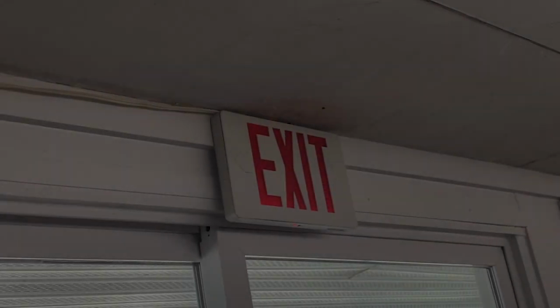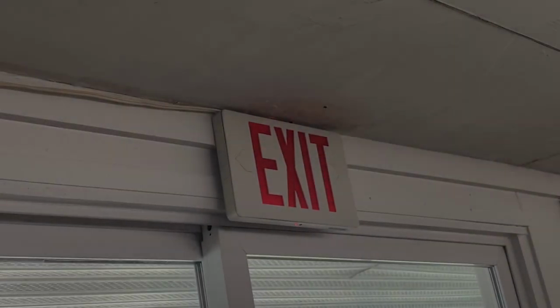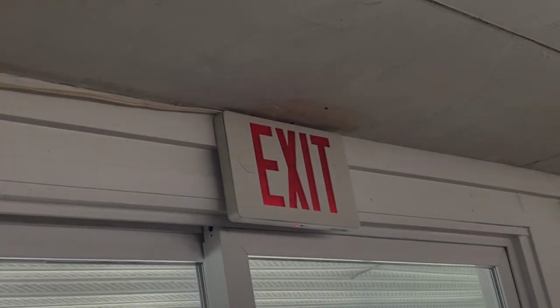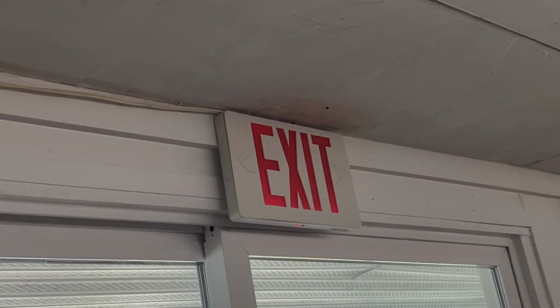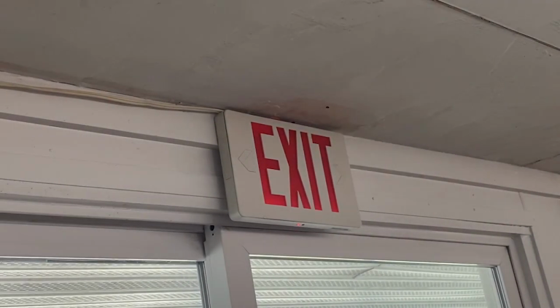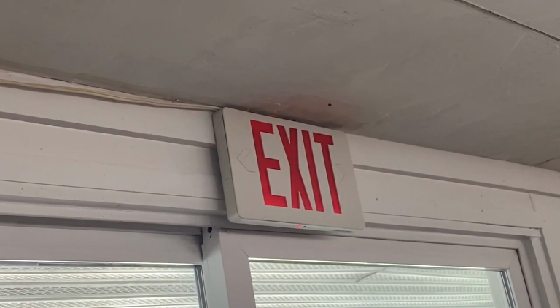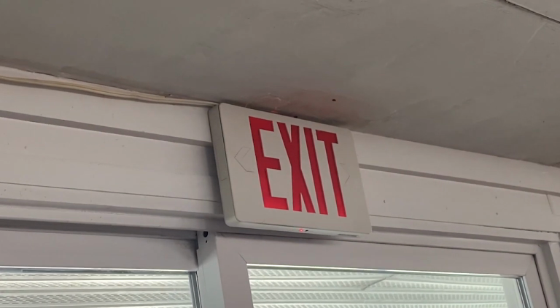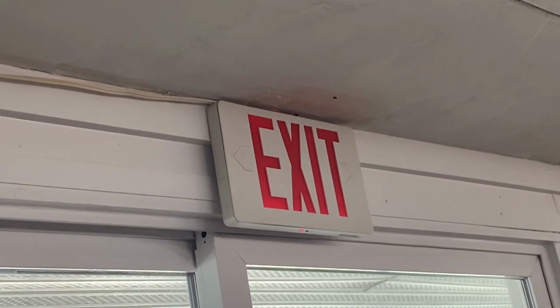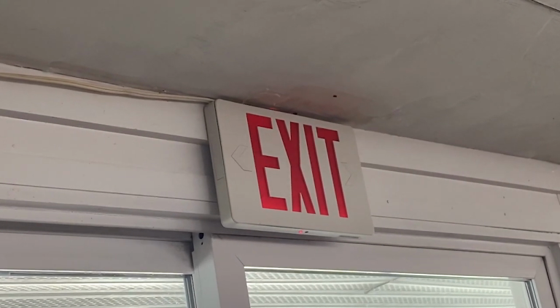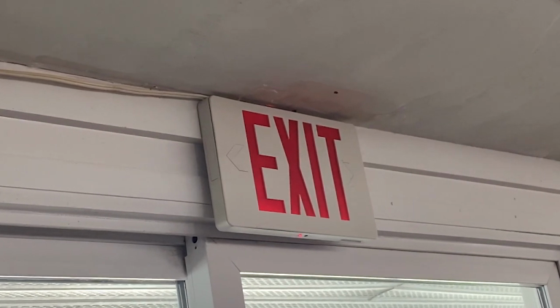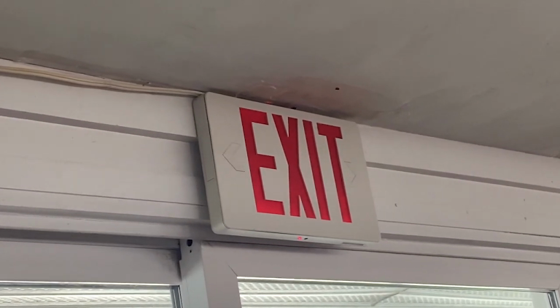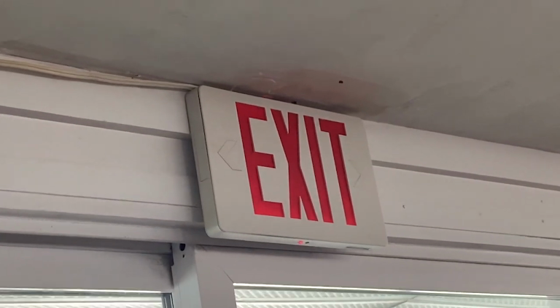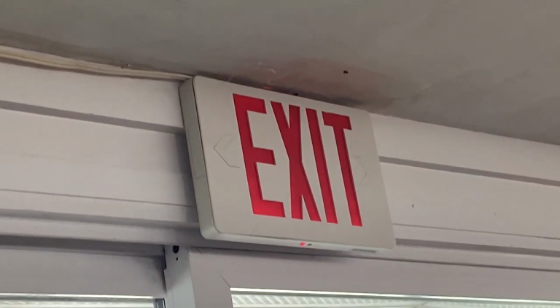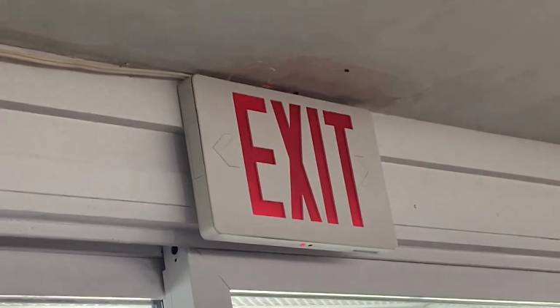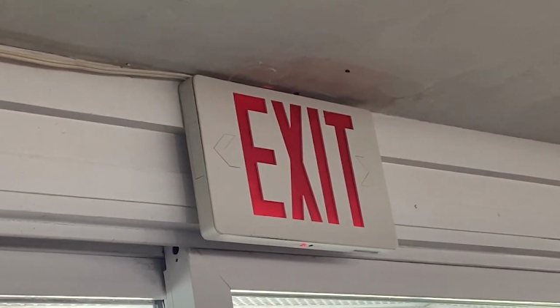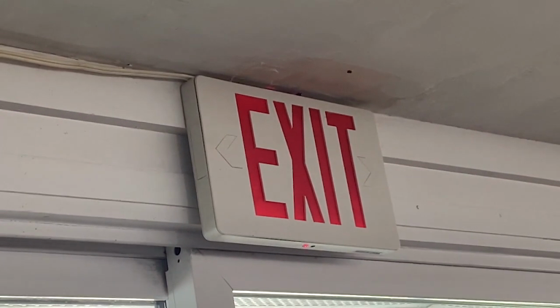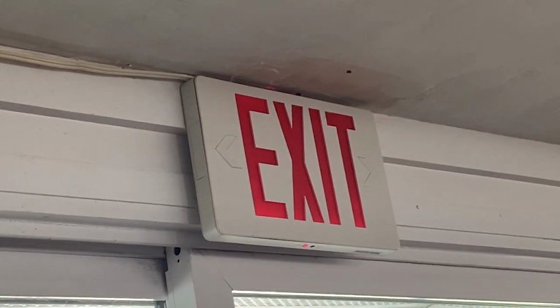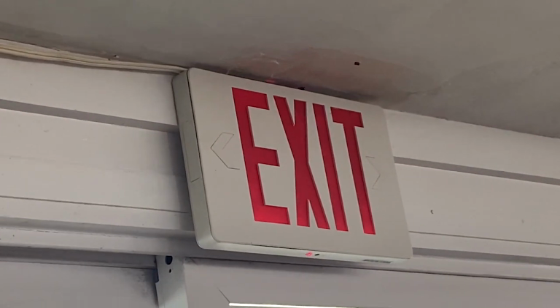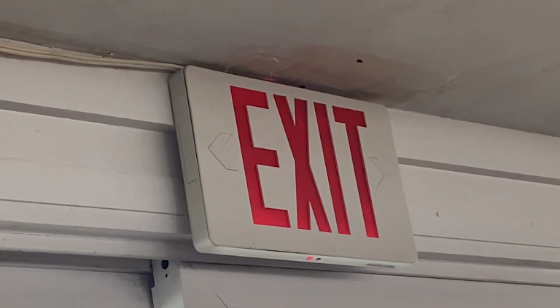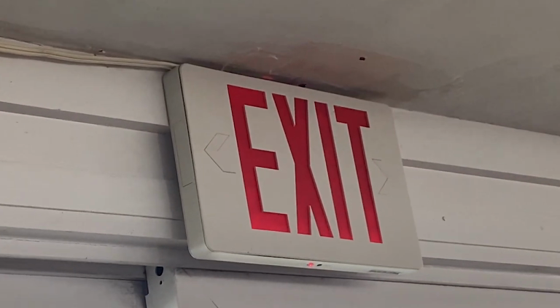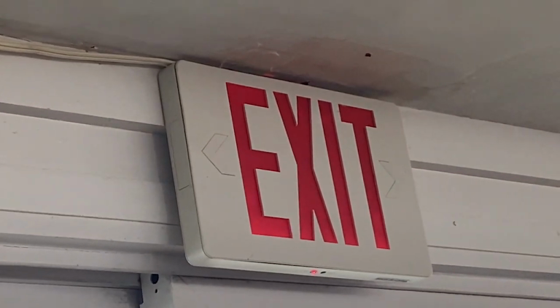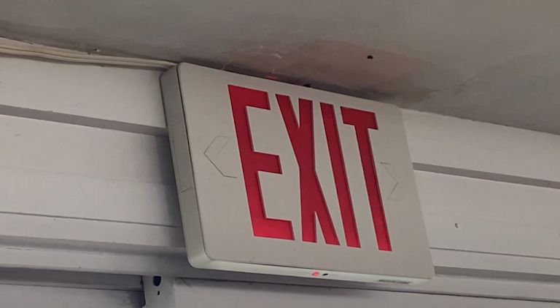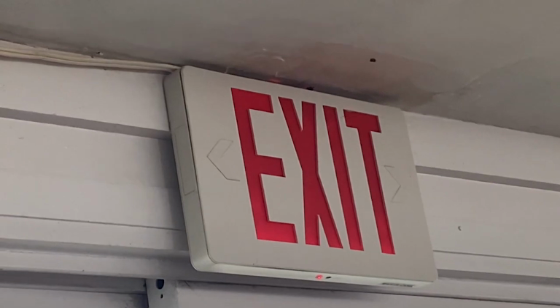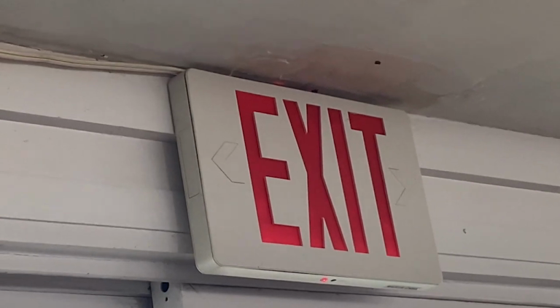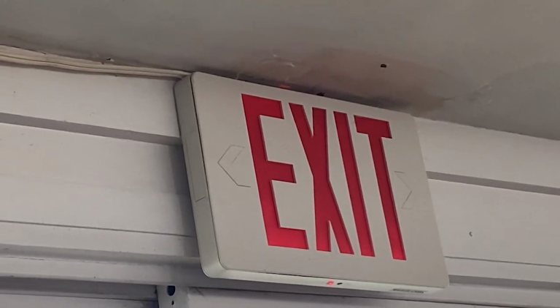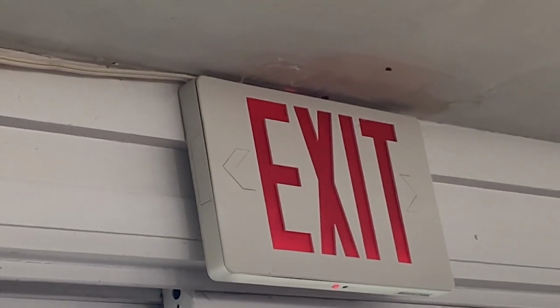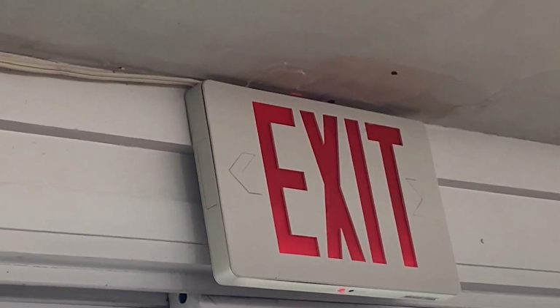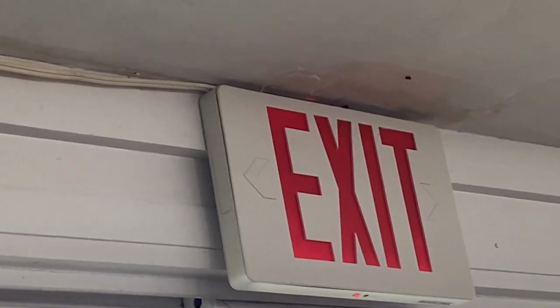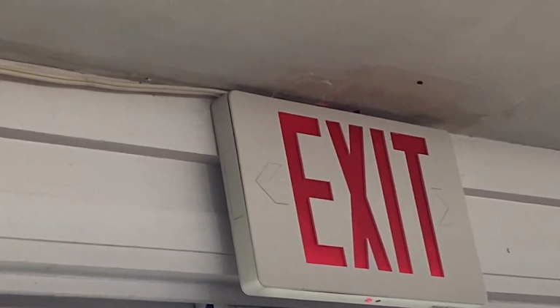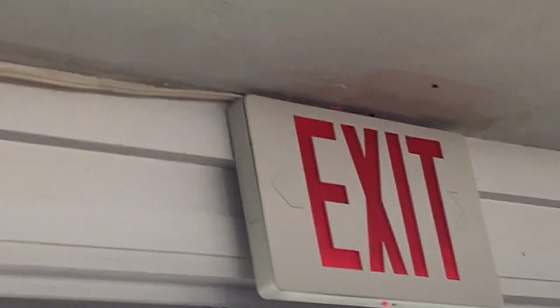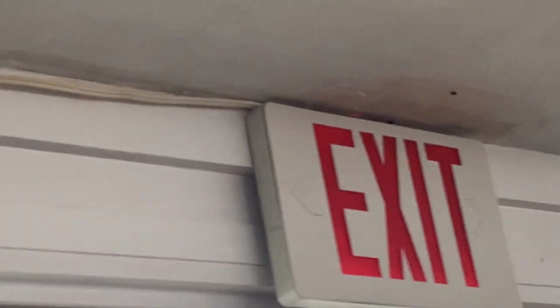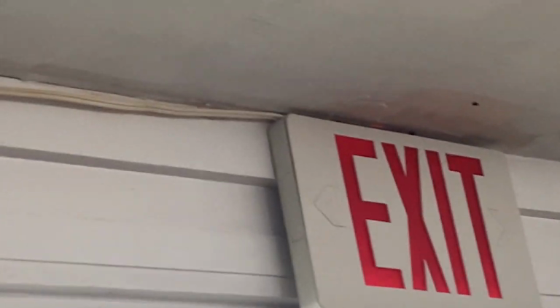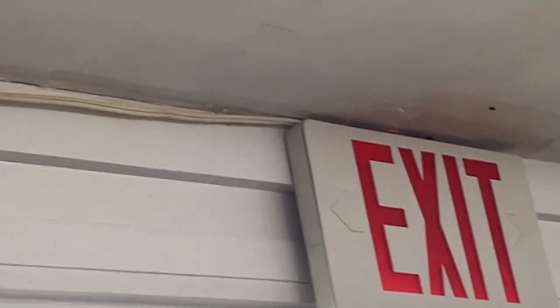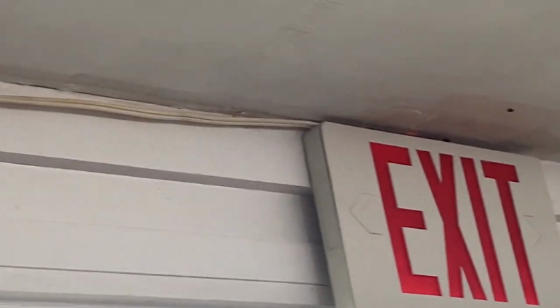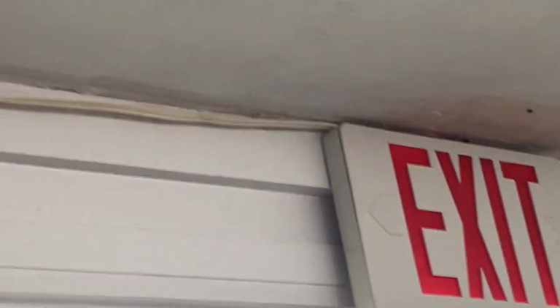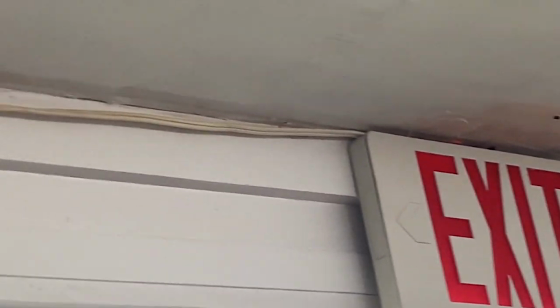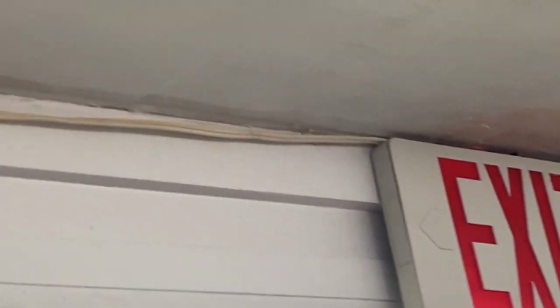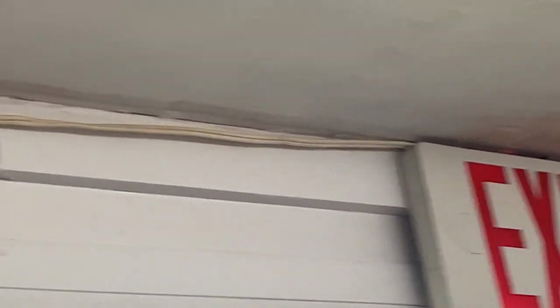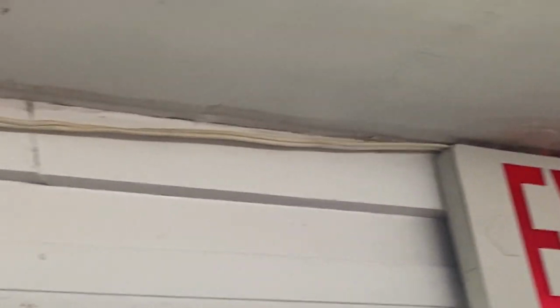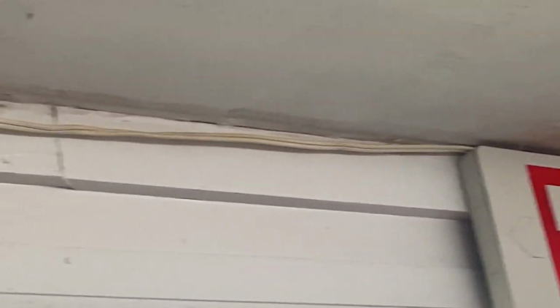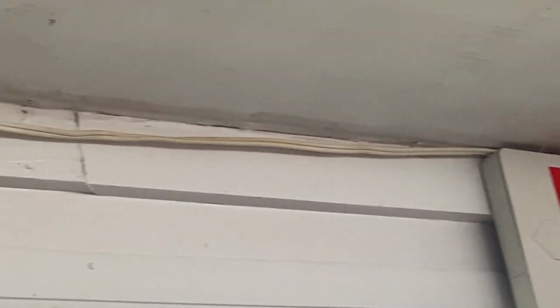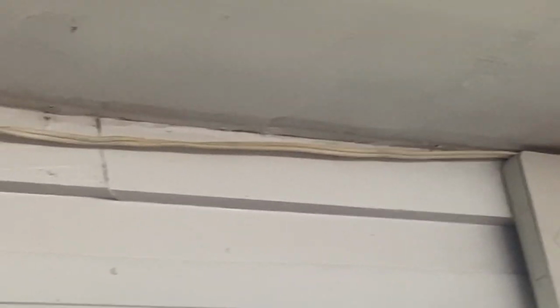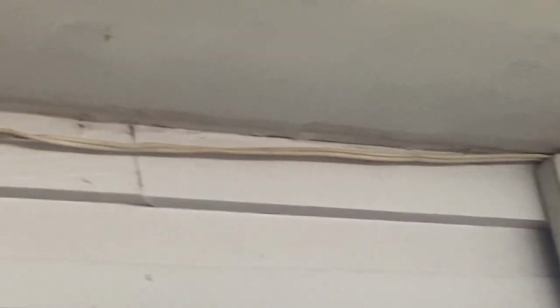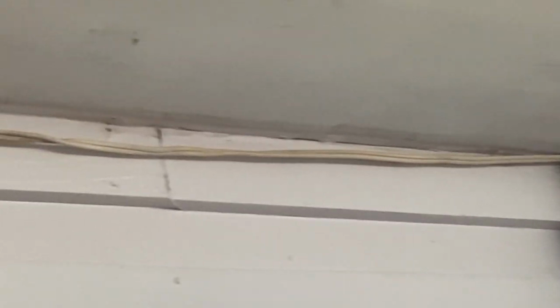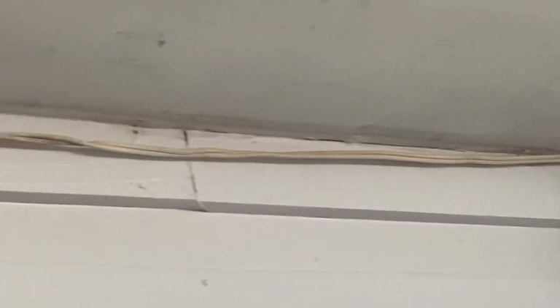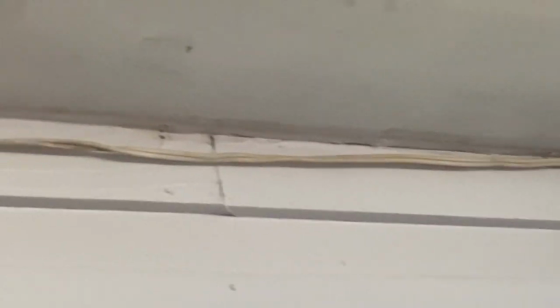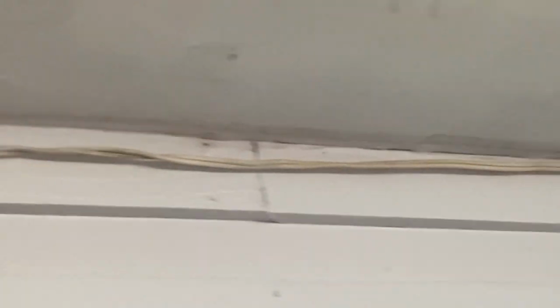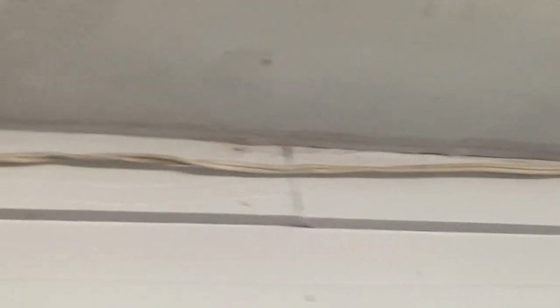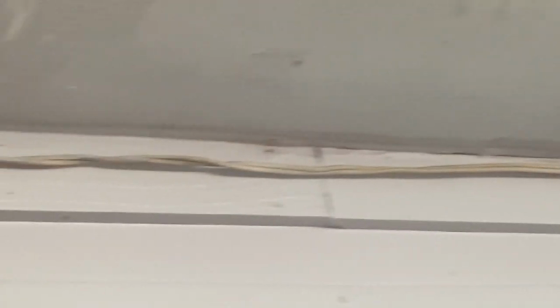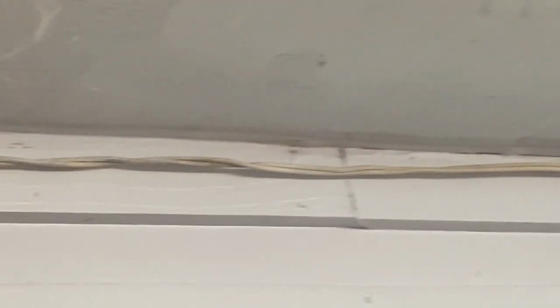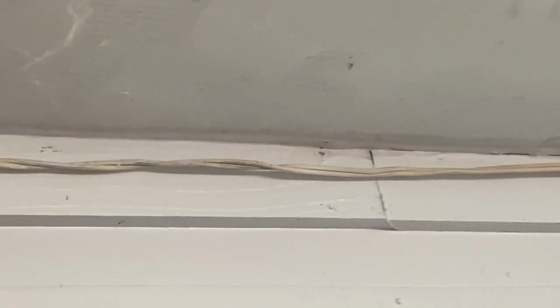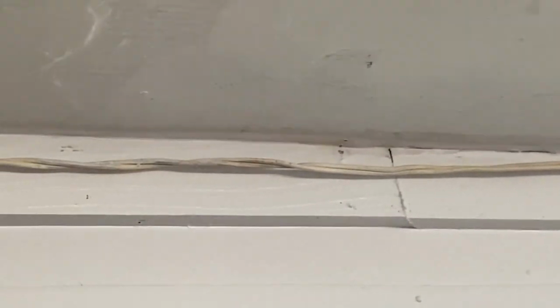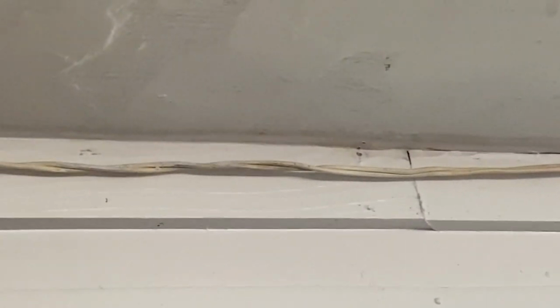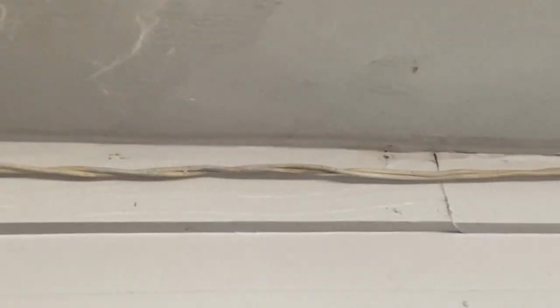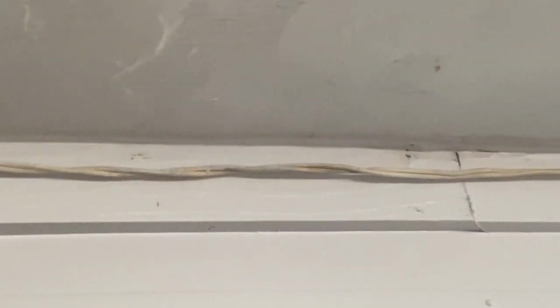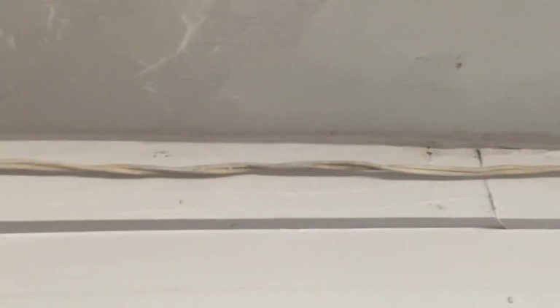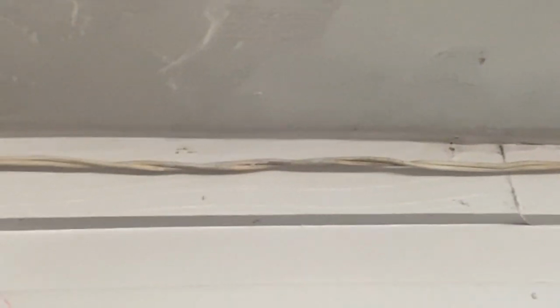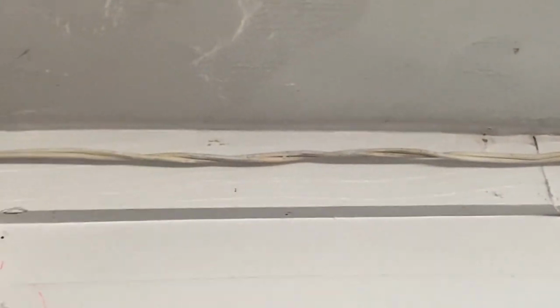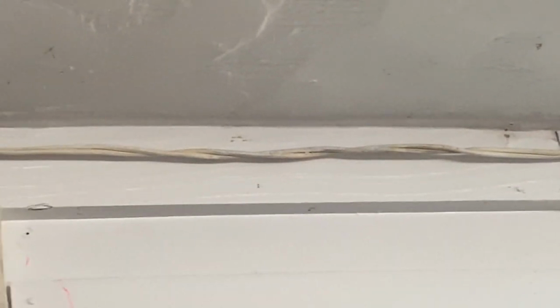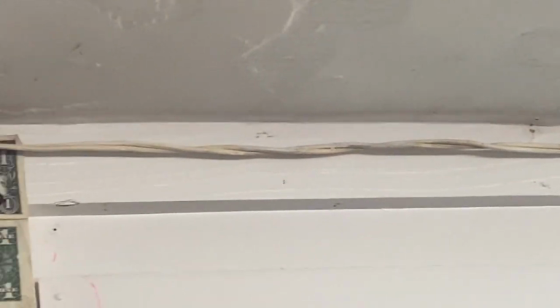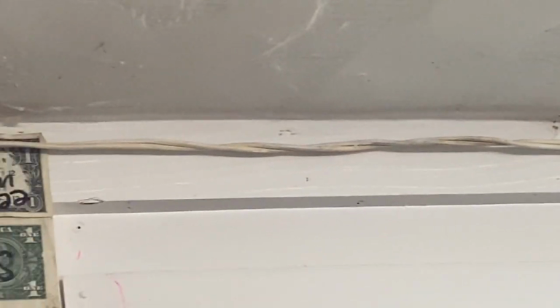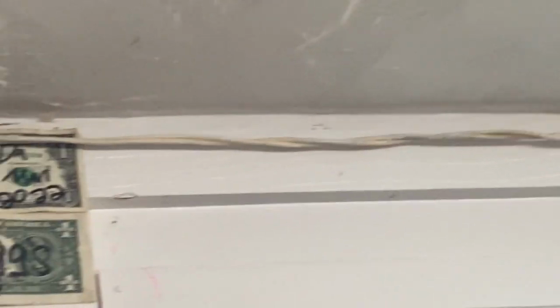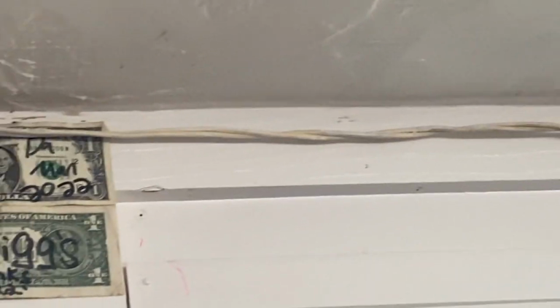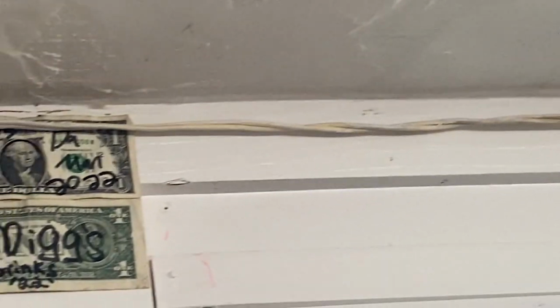Hello, everyone. Welcome to Moving Violations. I'm Russell Blank, NEC Consultant for ECNM Magazine.